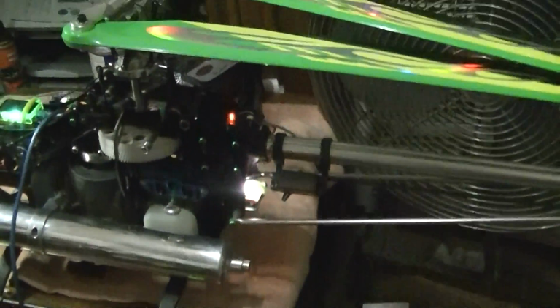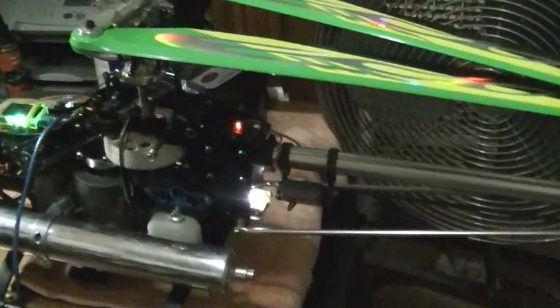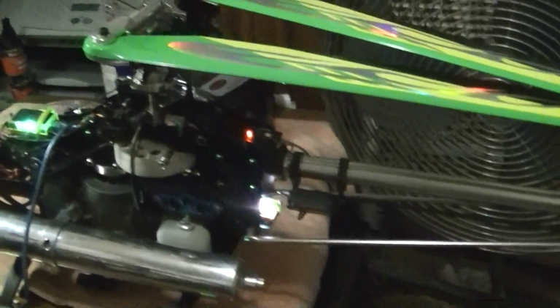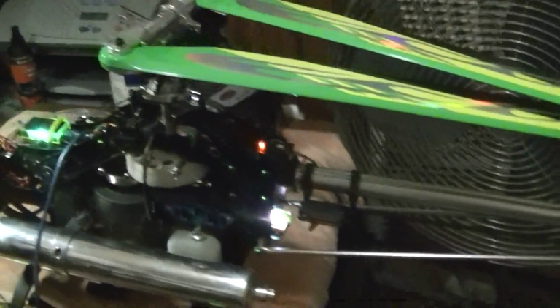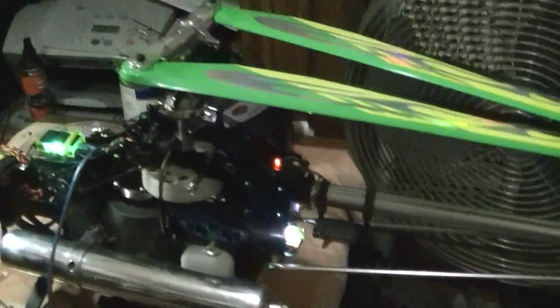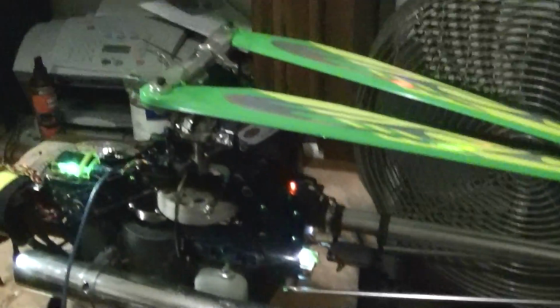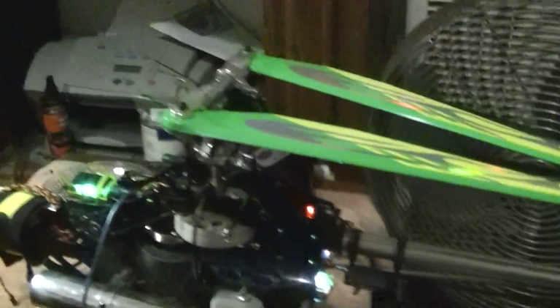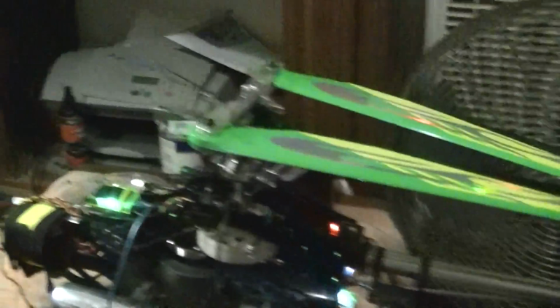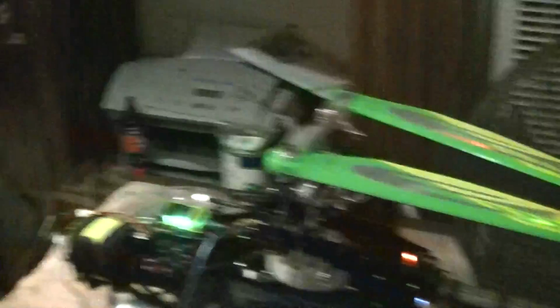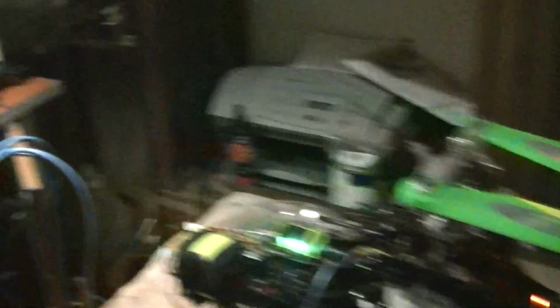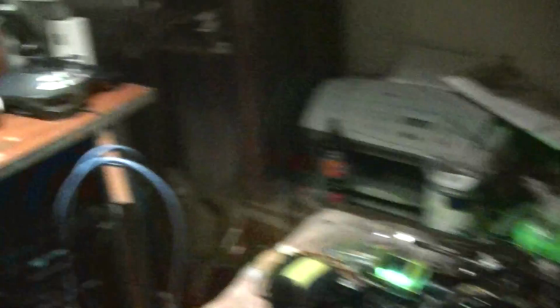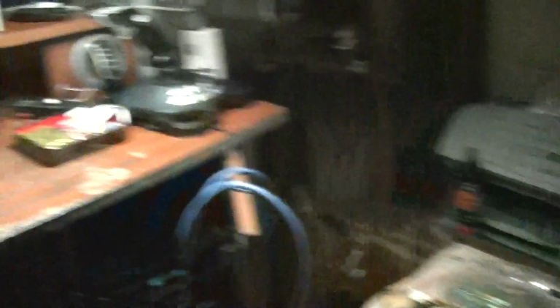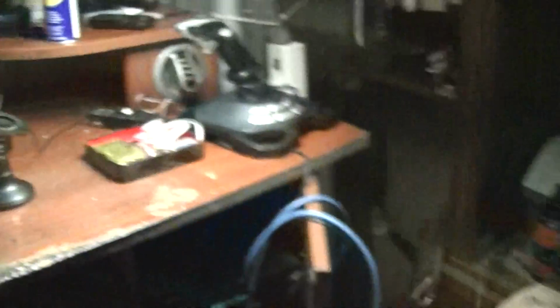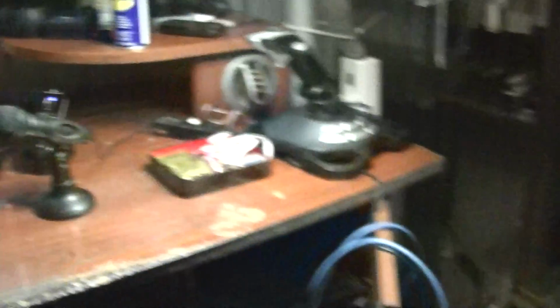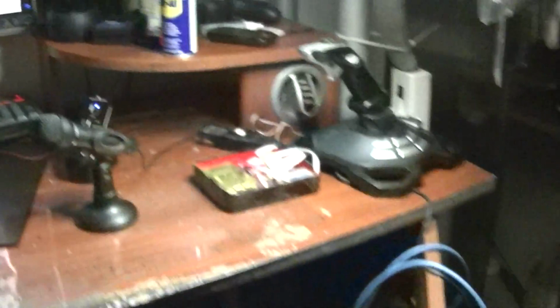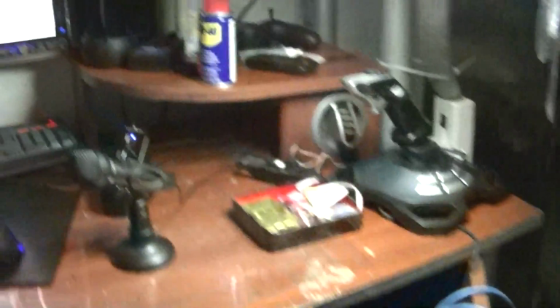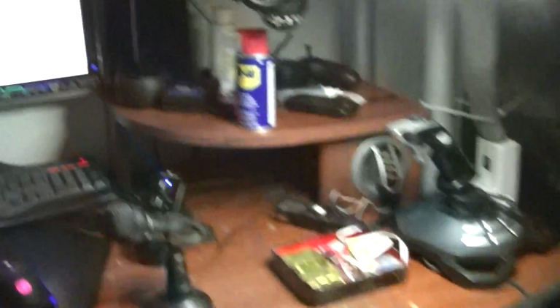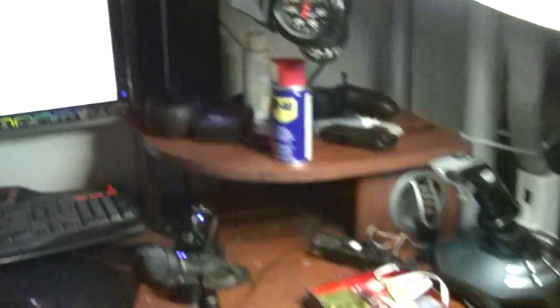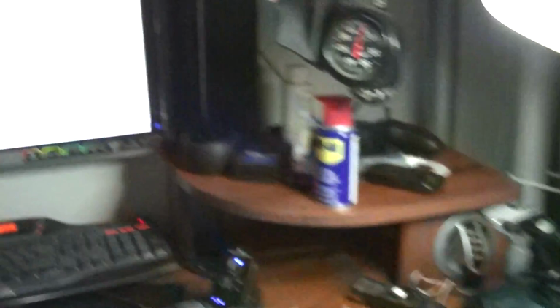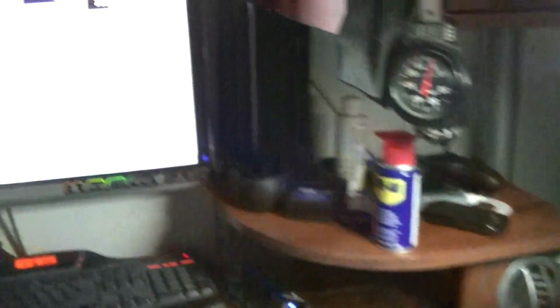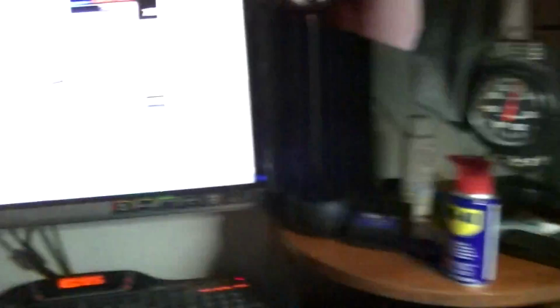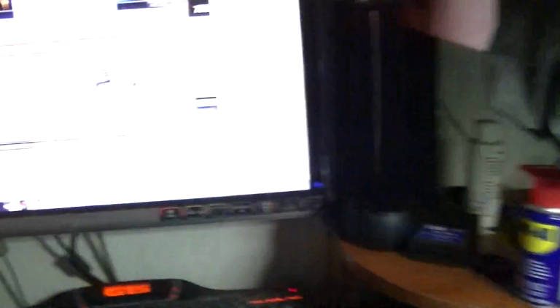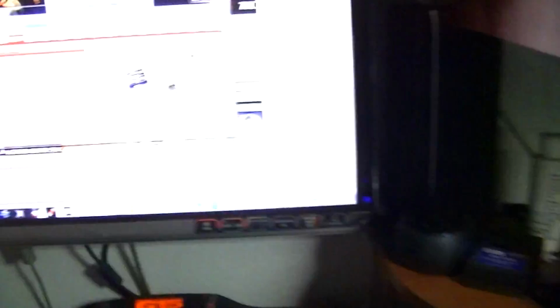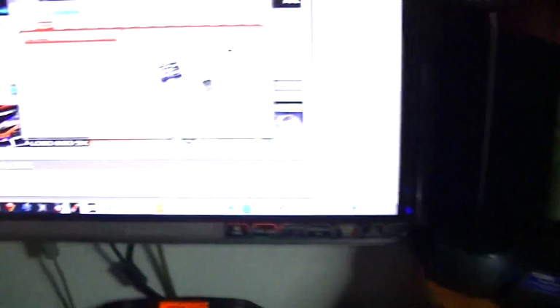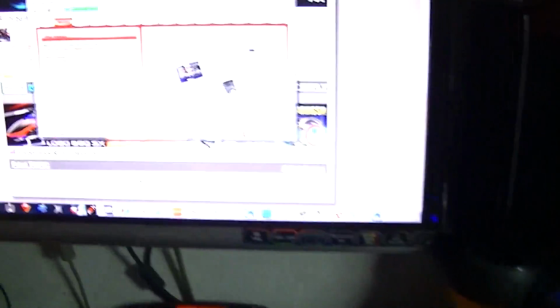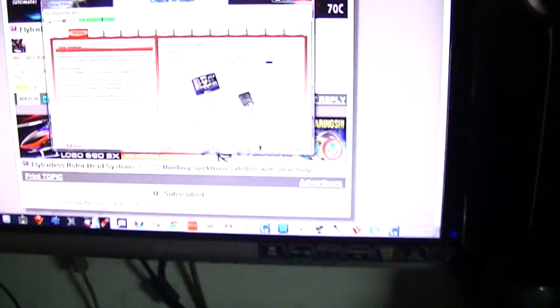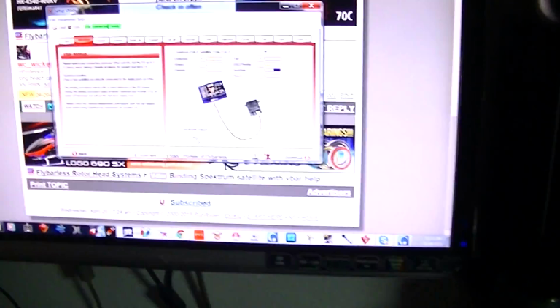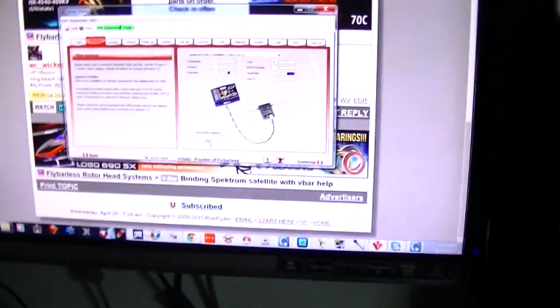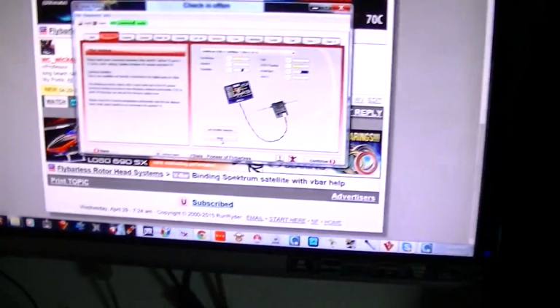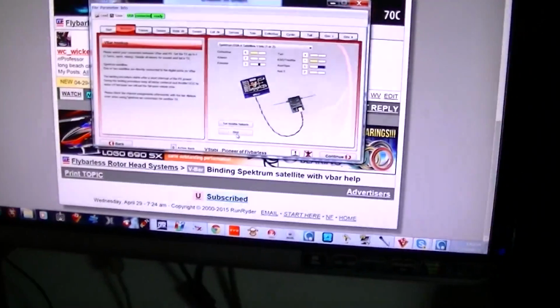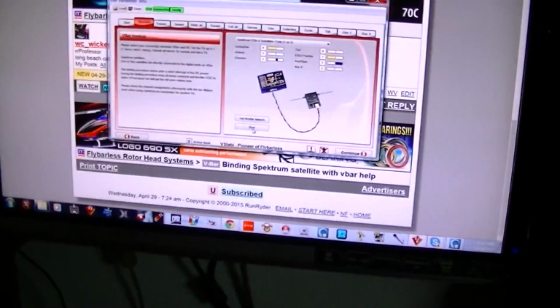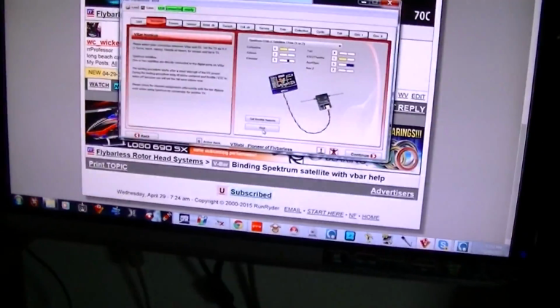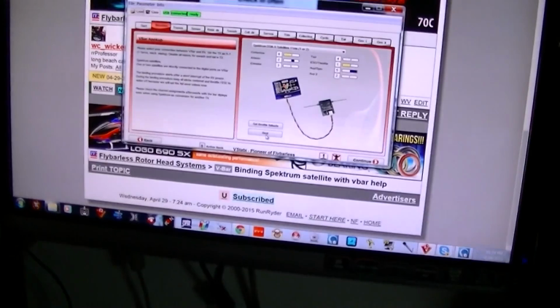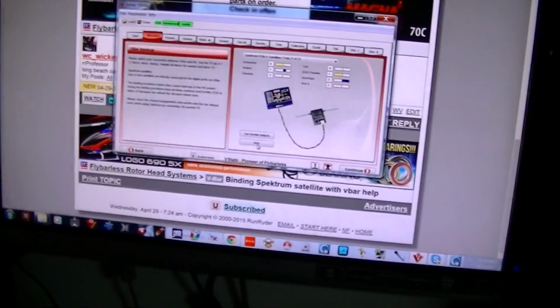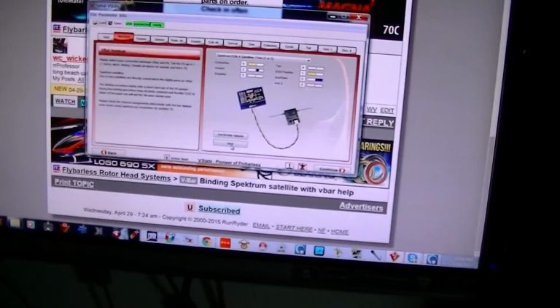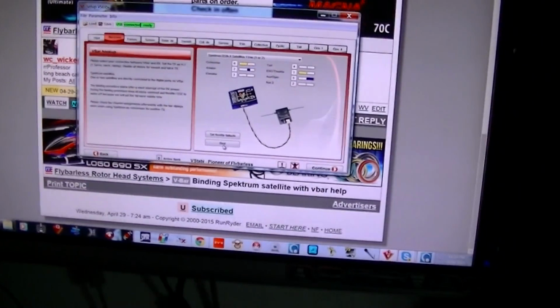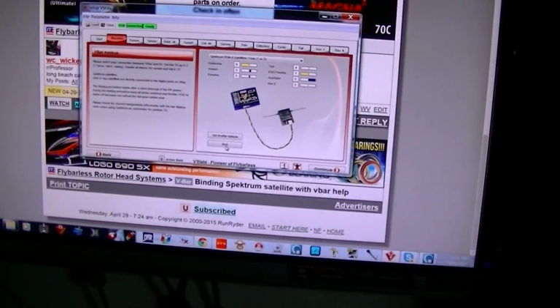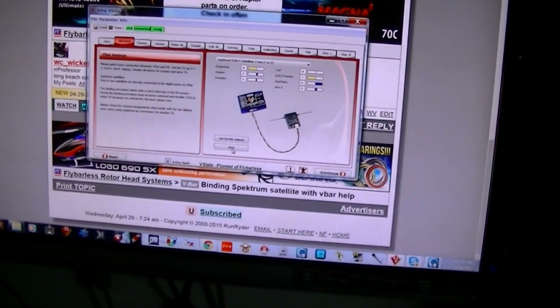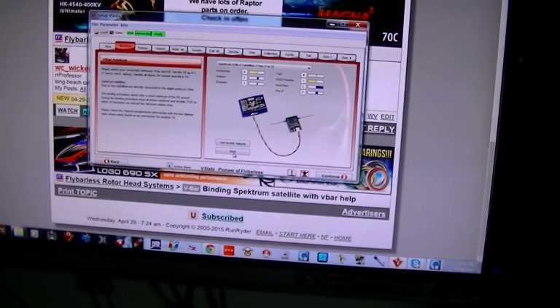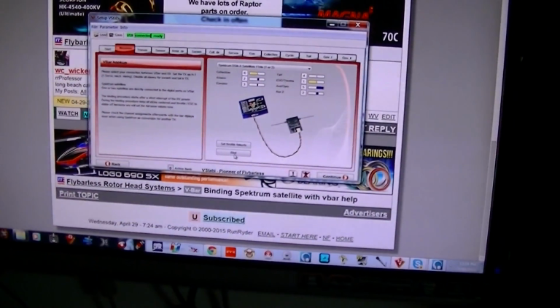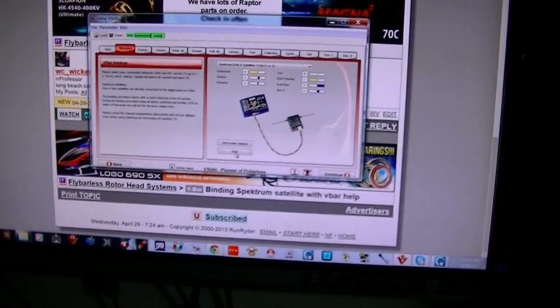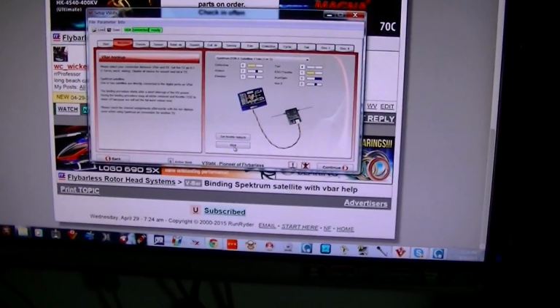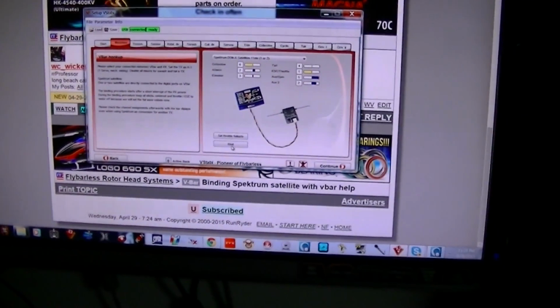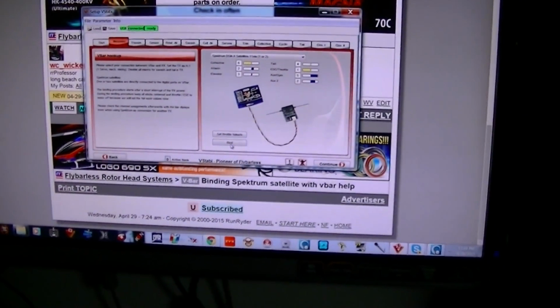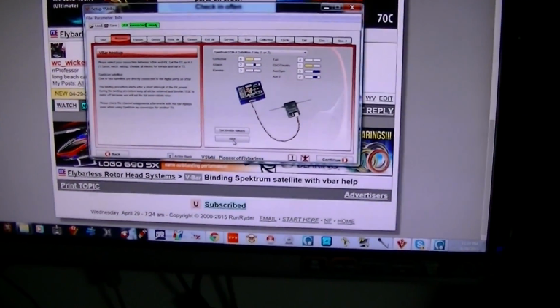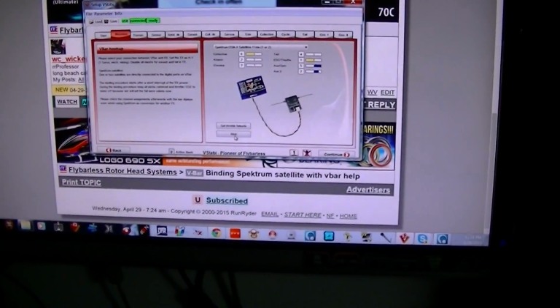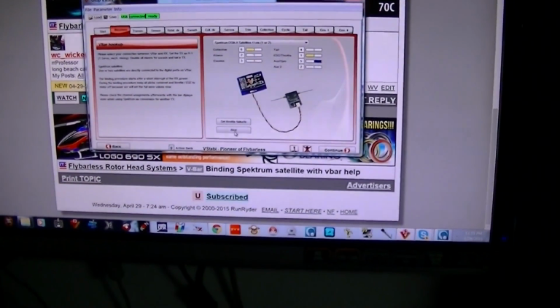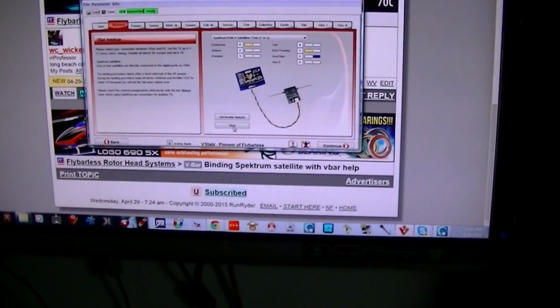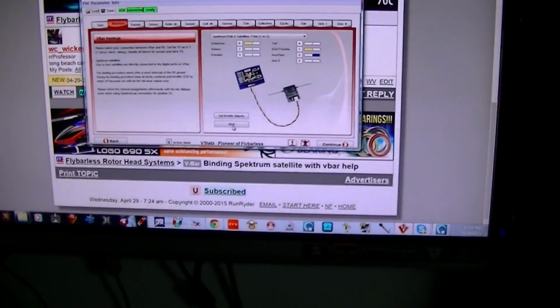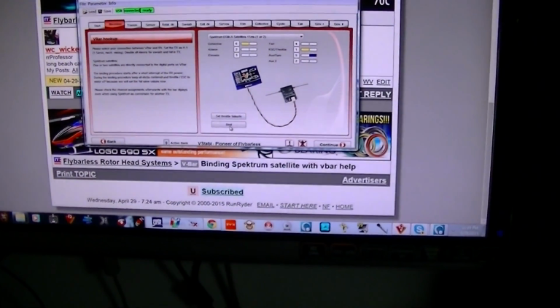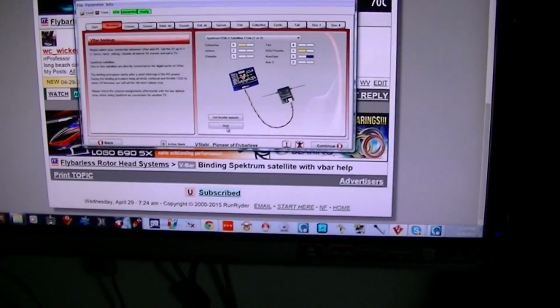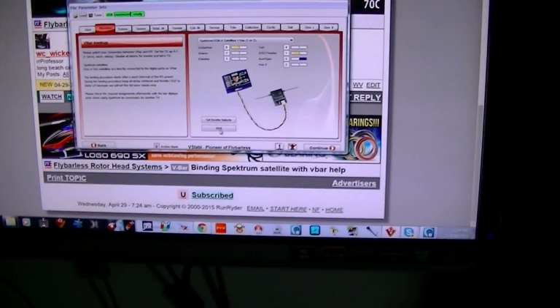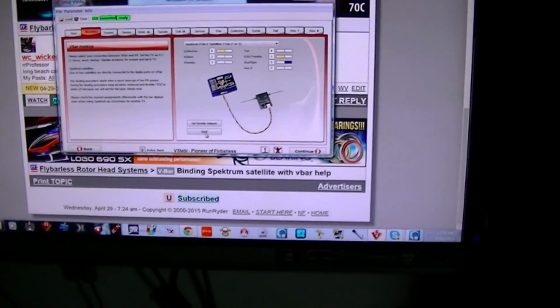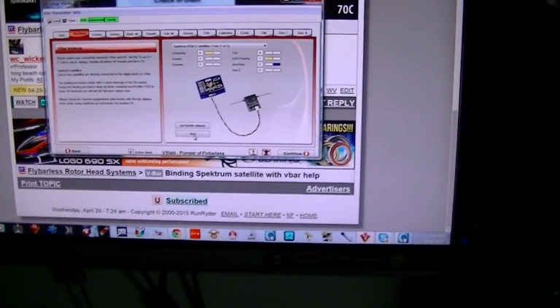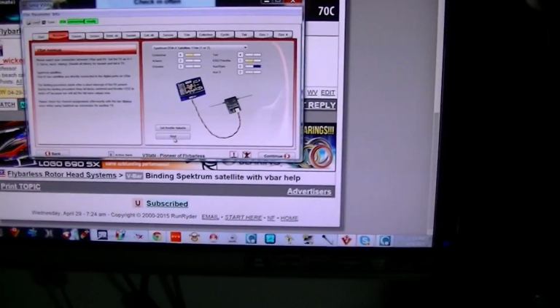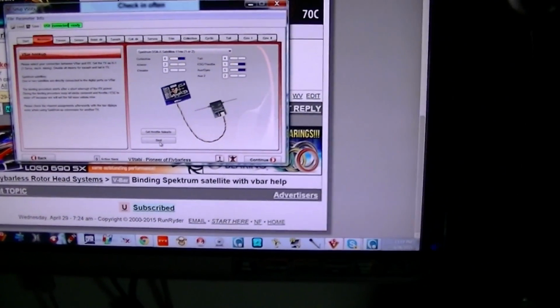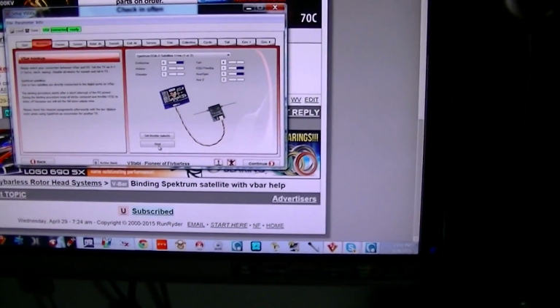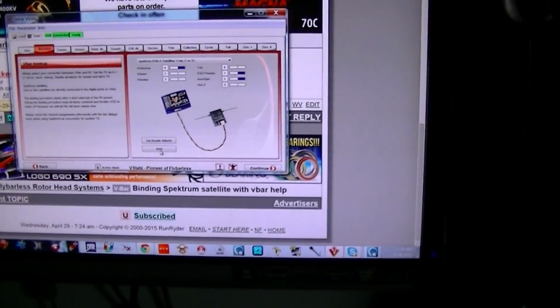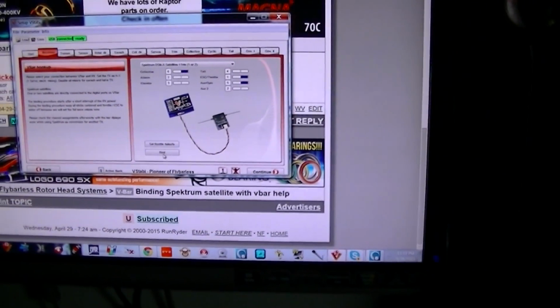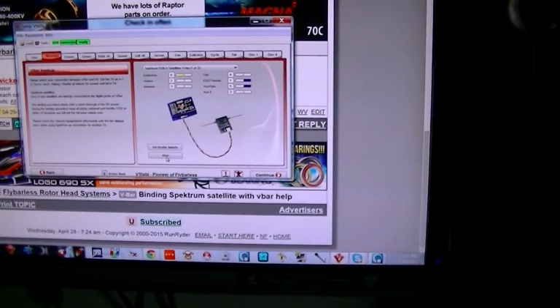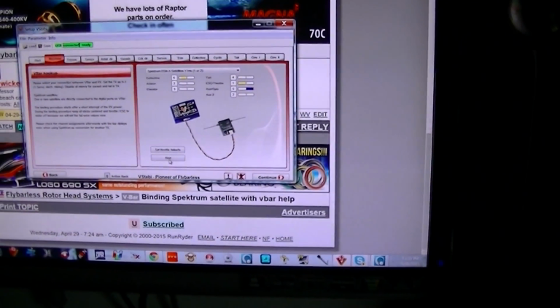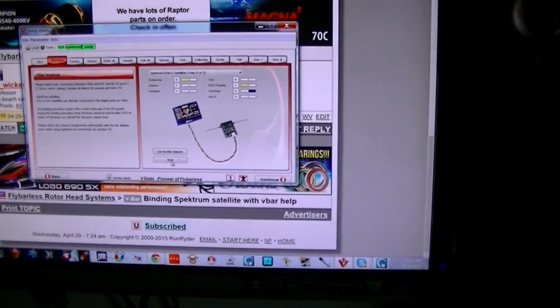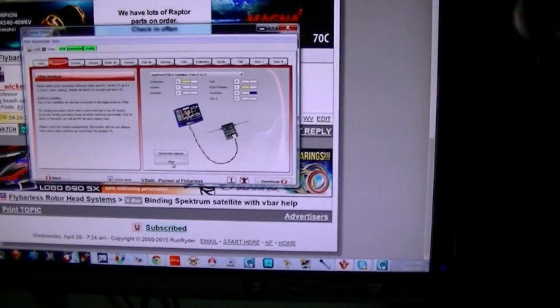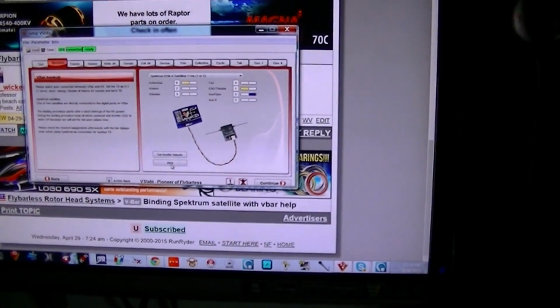Next, look in your monitor over here and make sure your controls are working.